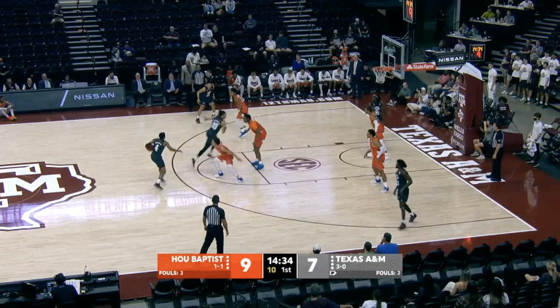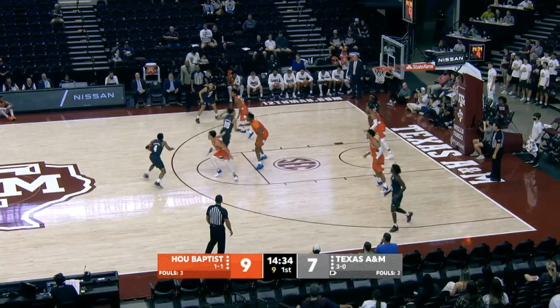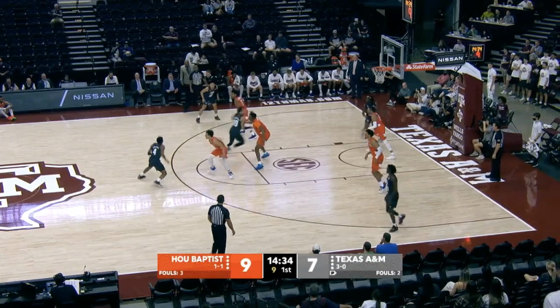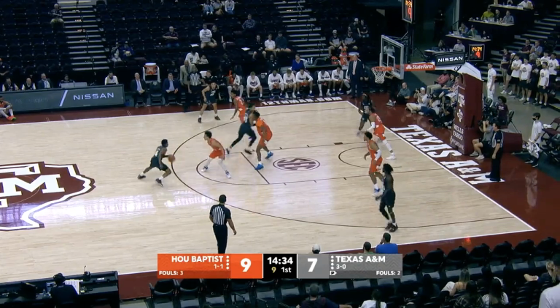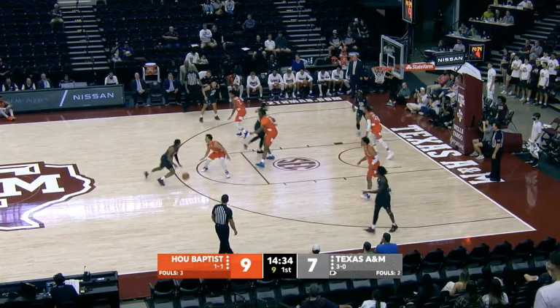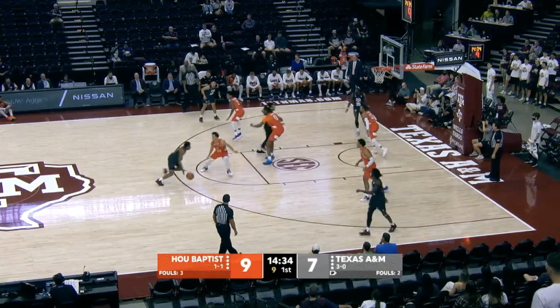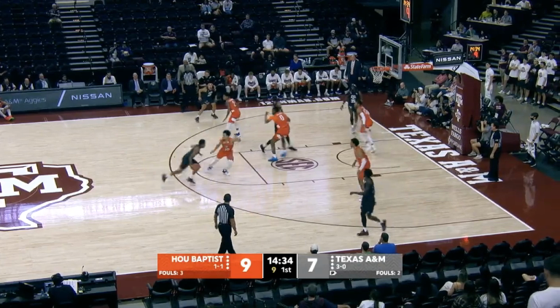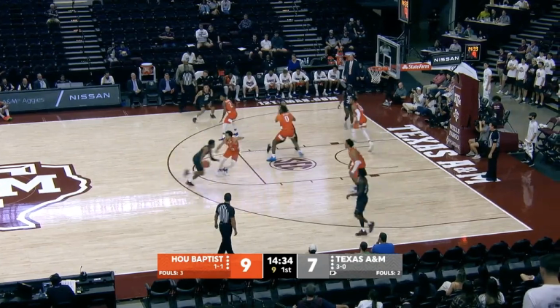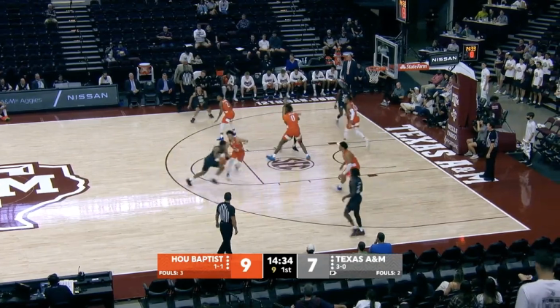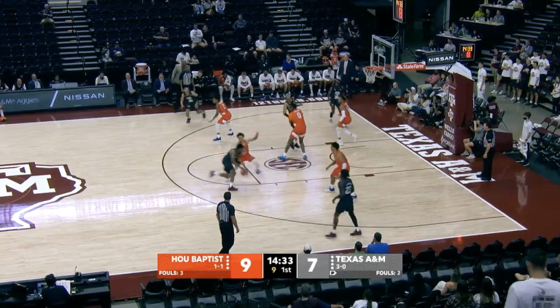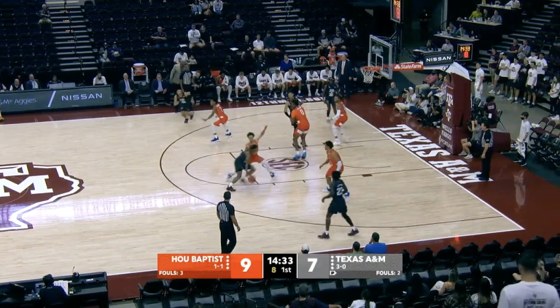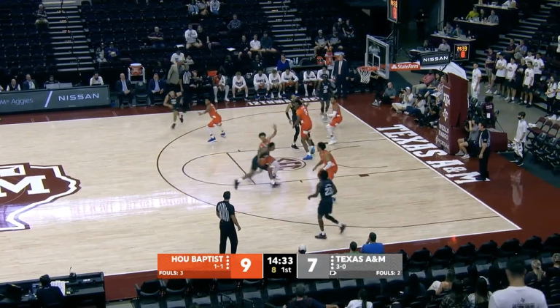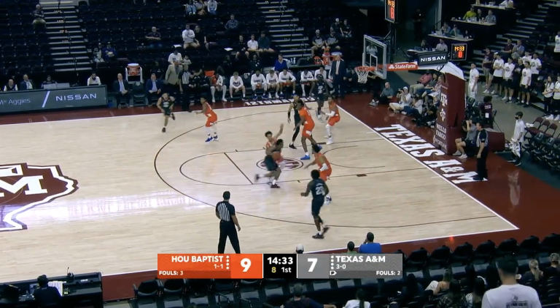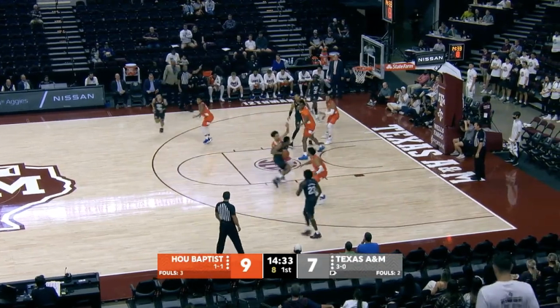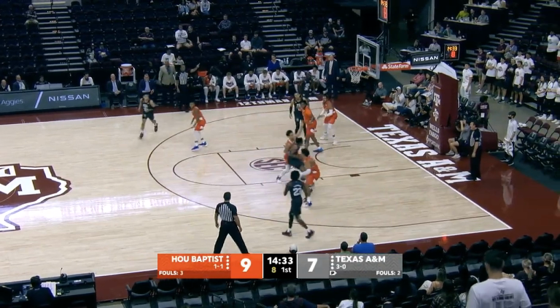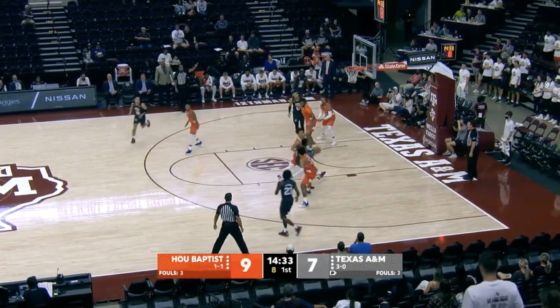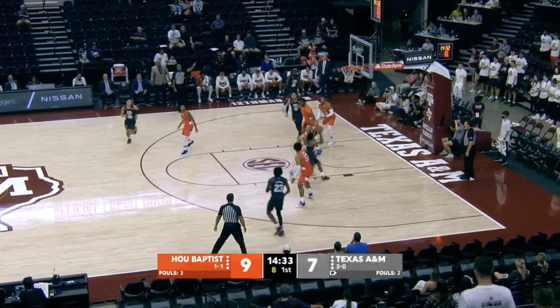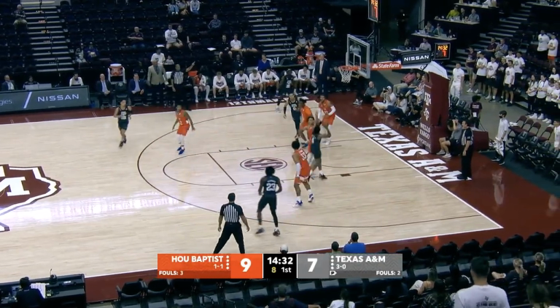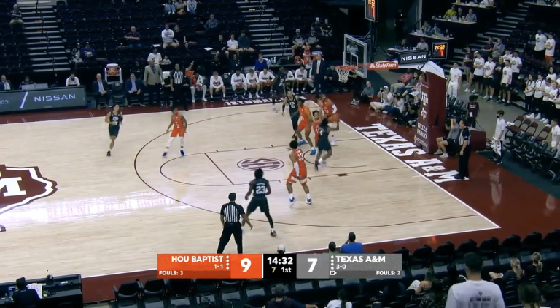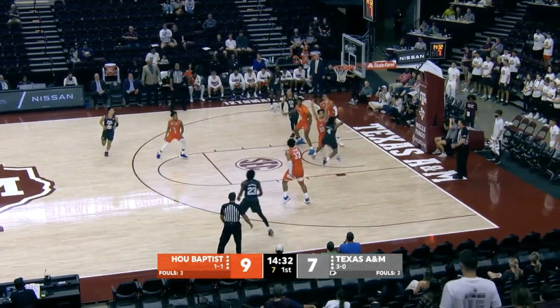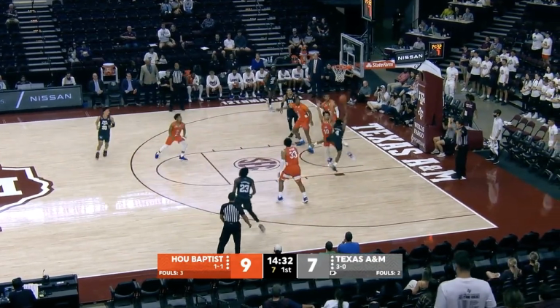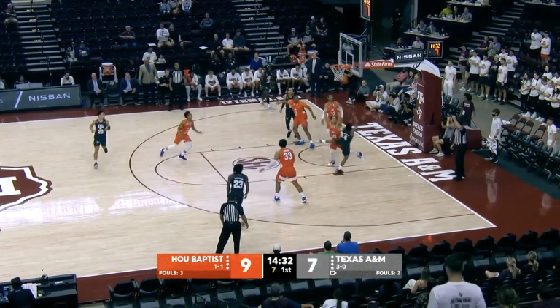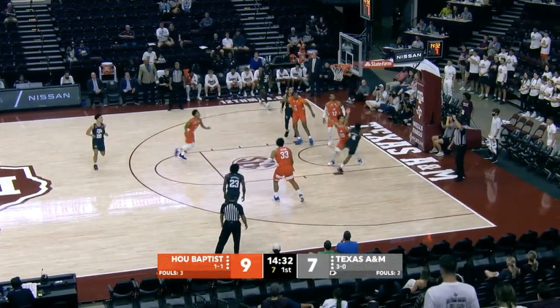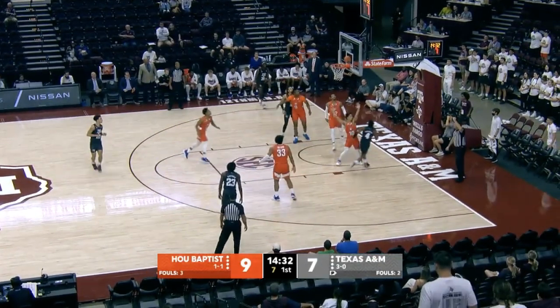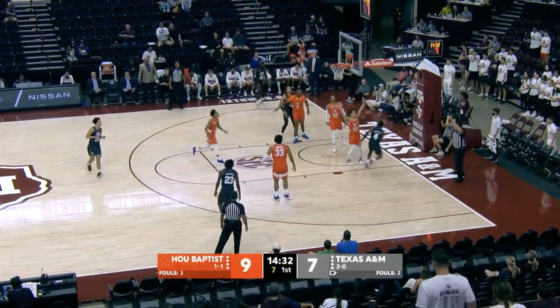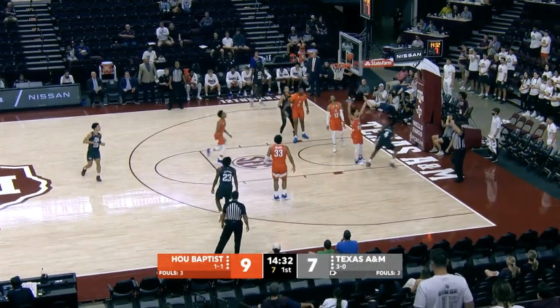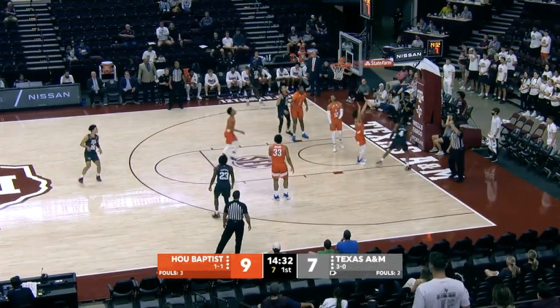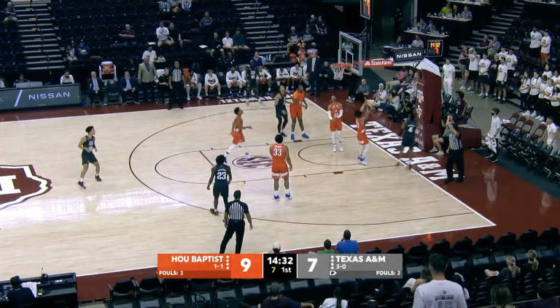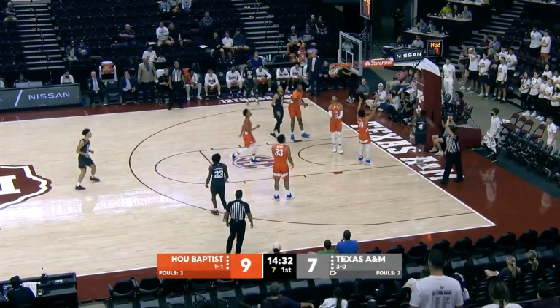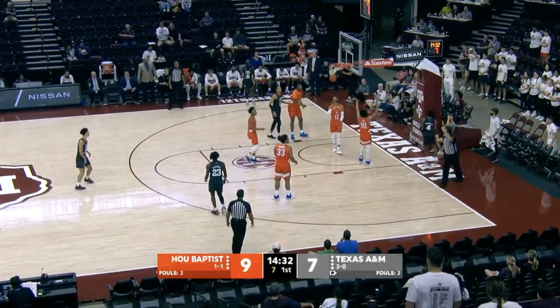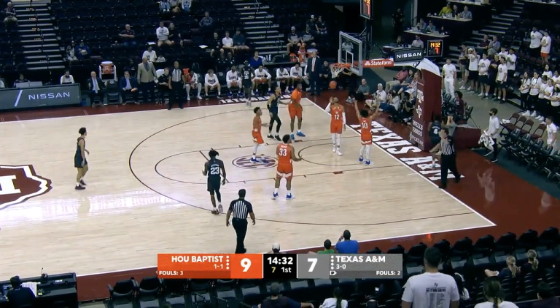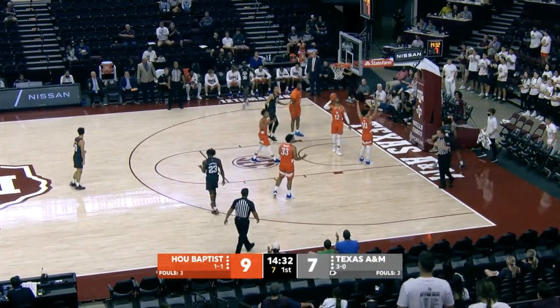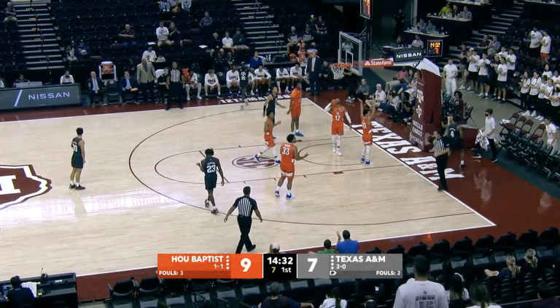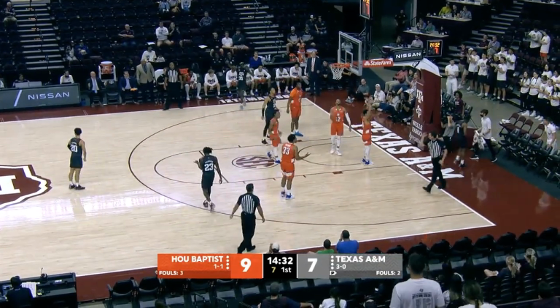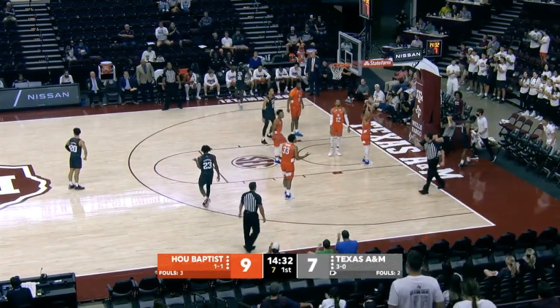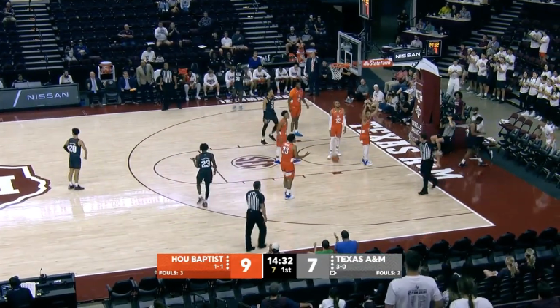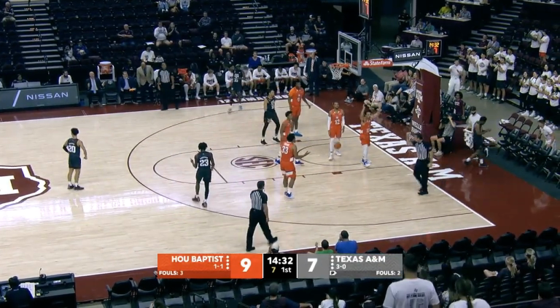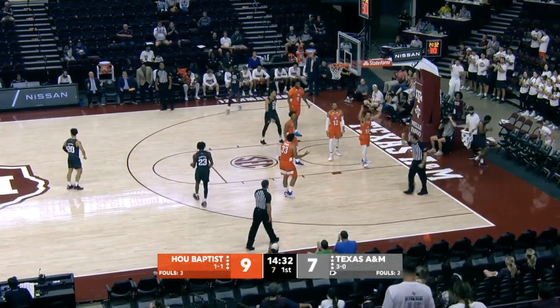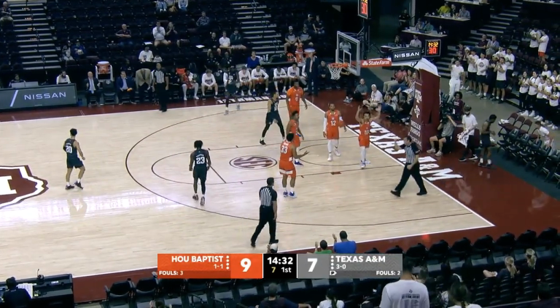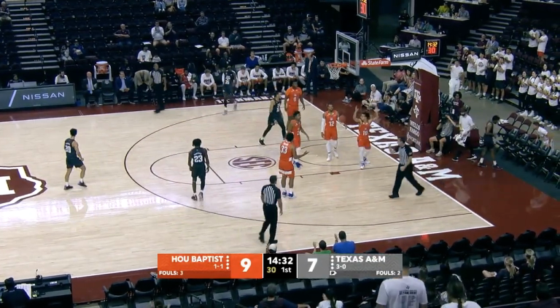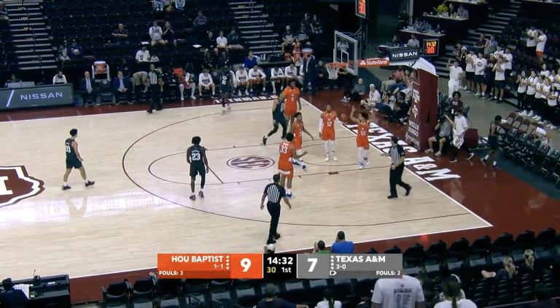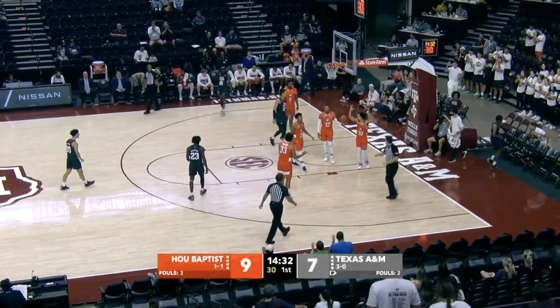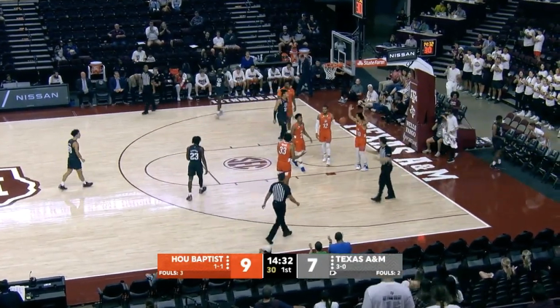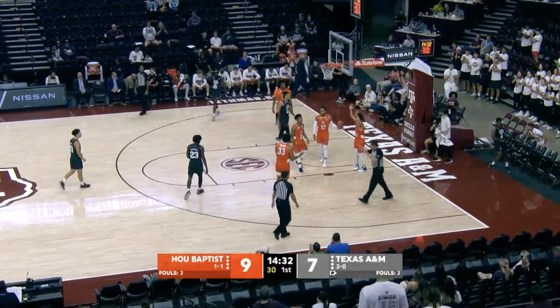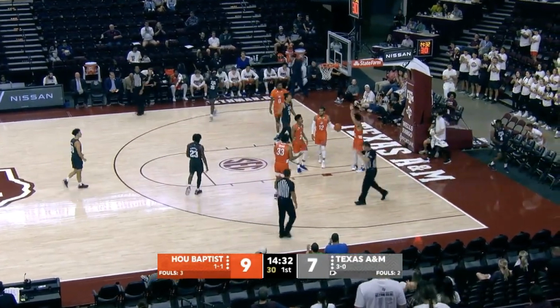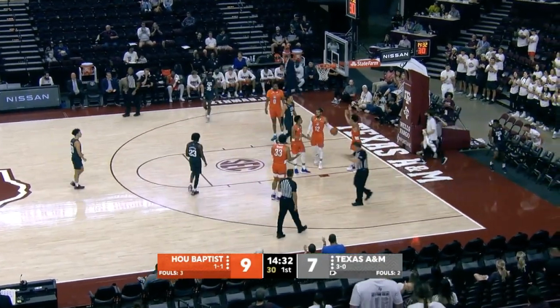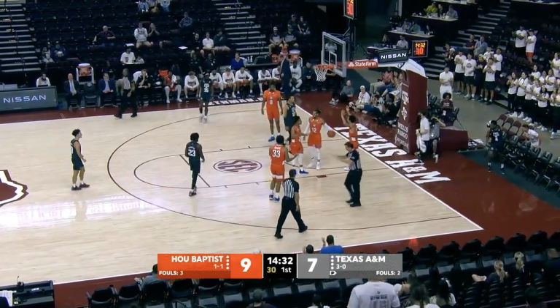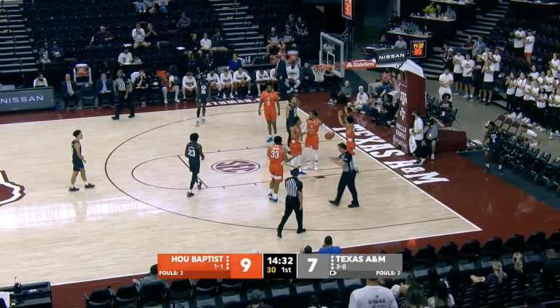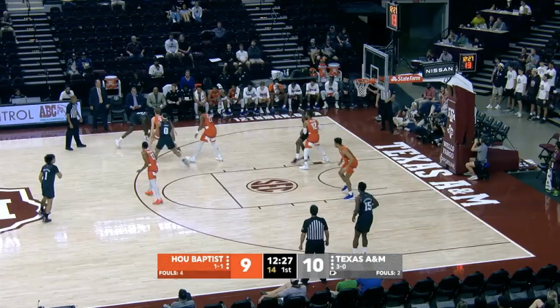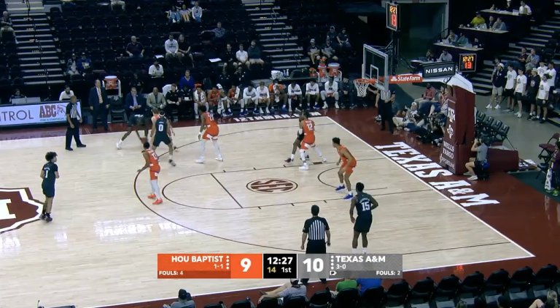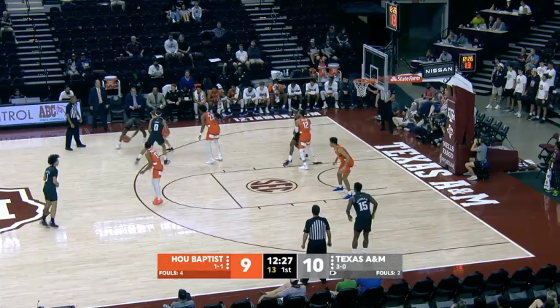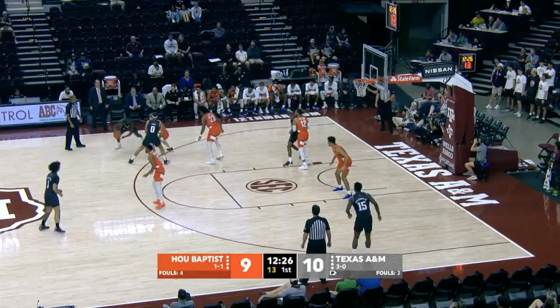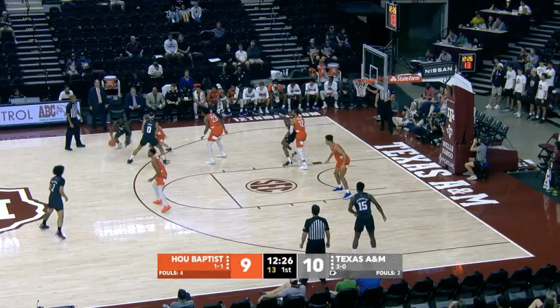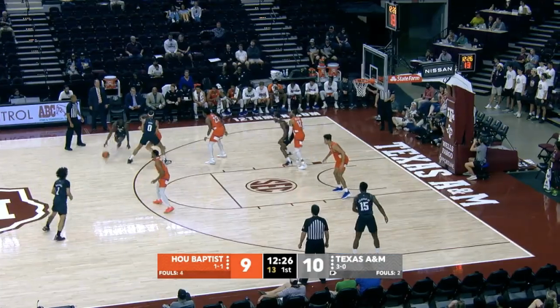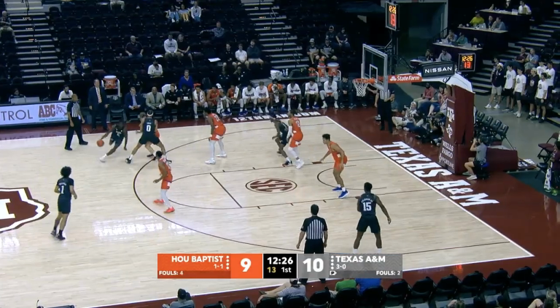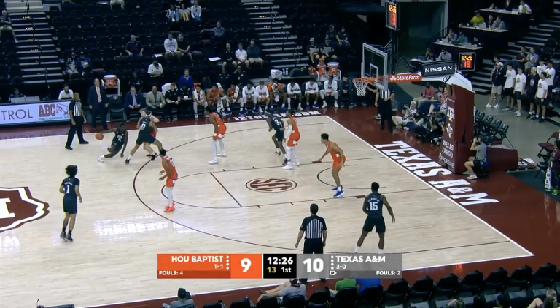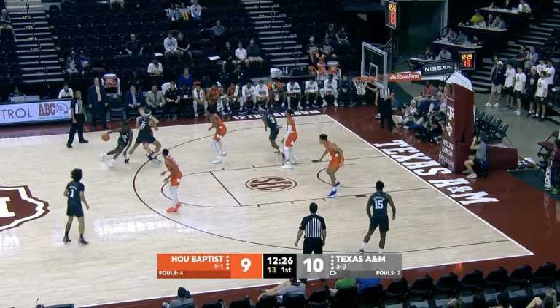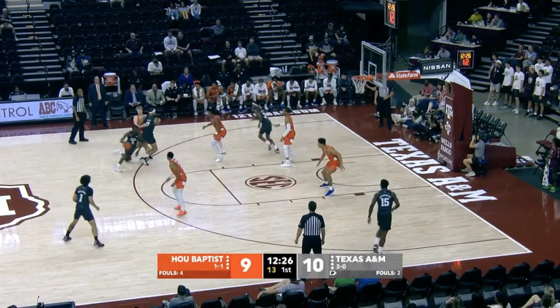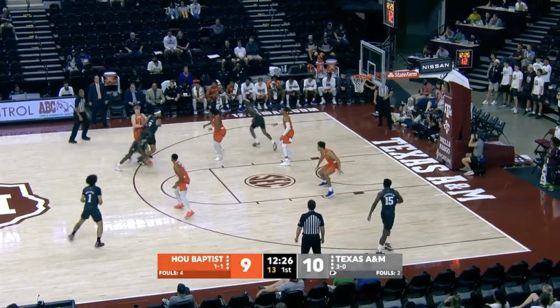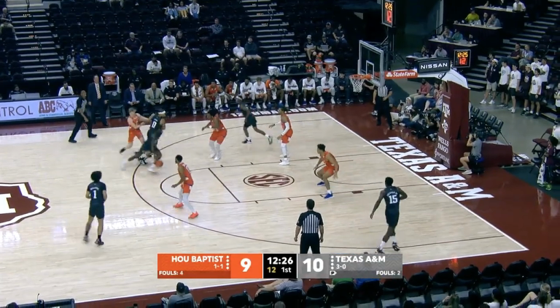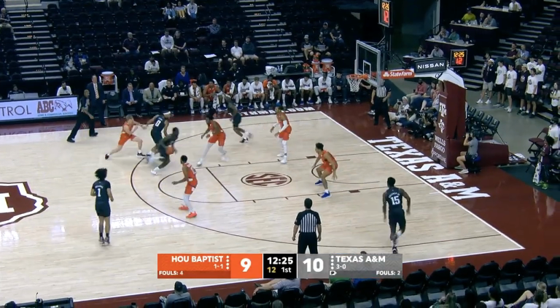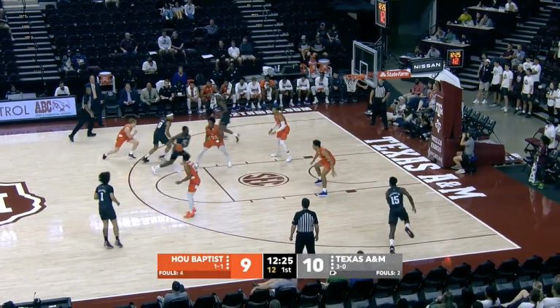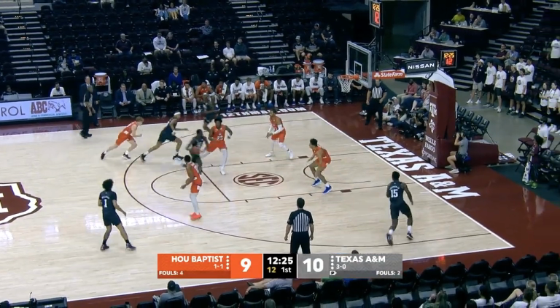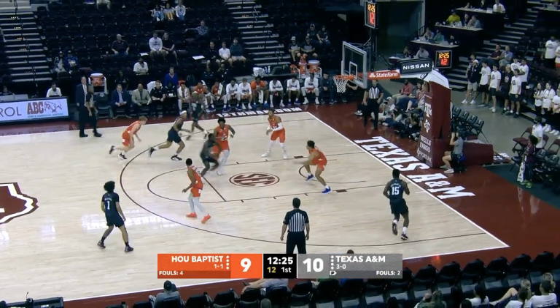Wade at the top of the arc, crosses over — not once but twice — down the right lane line. He is bumped. Count it, and one. No second chance points for the Aggies.